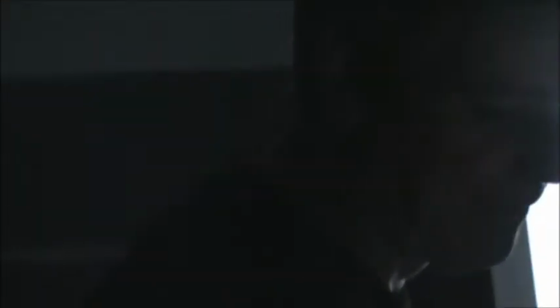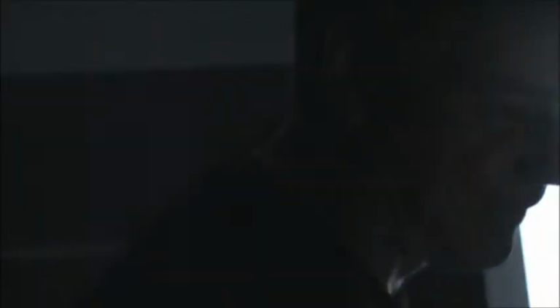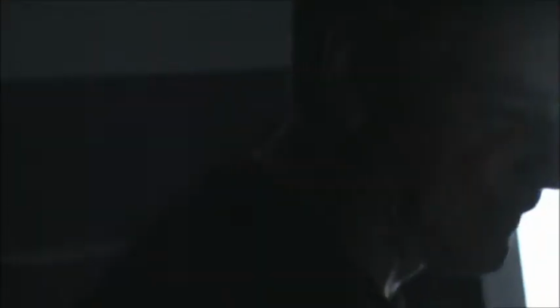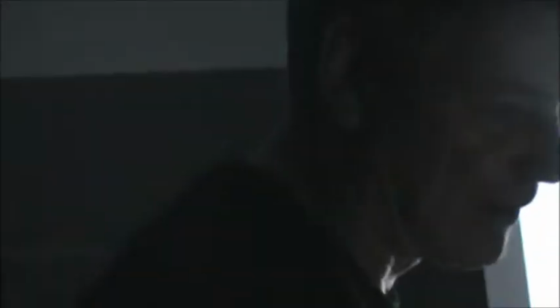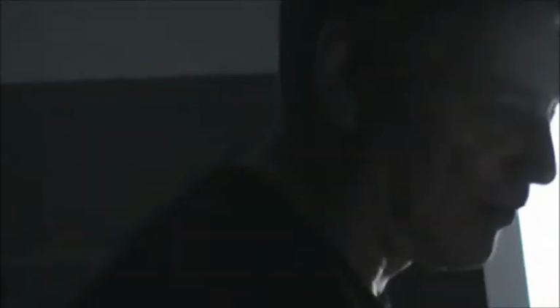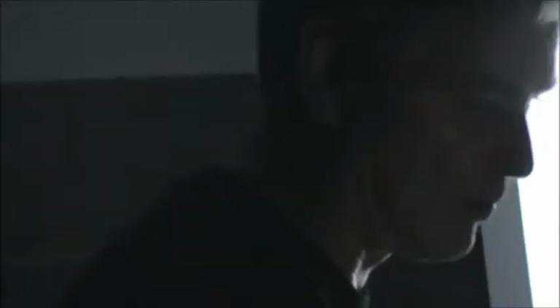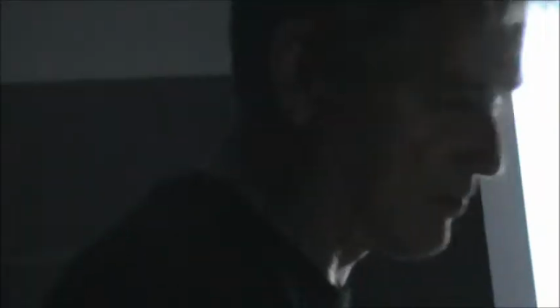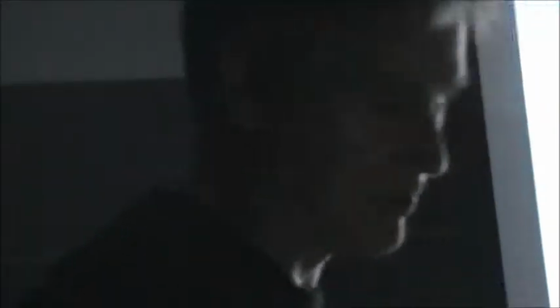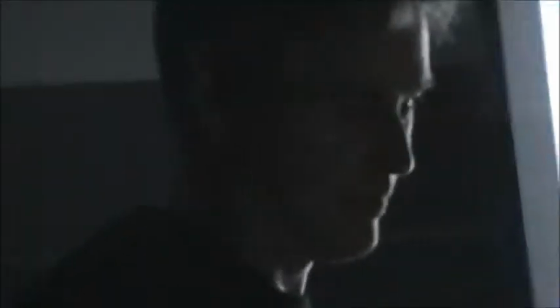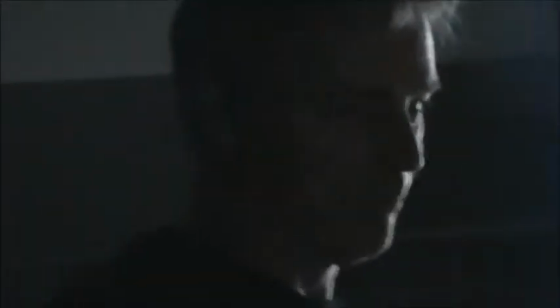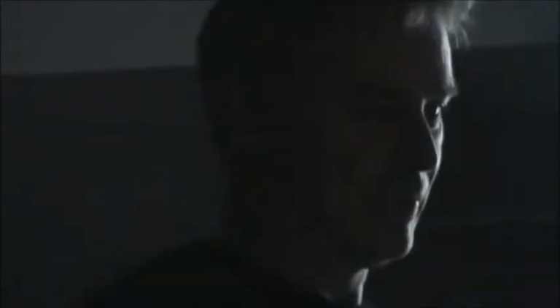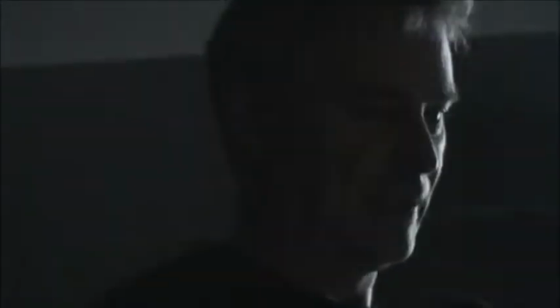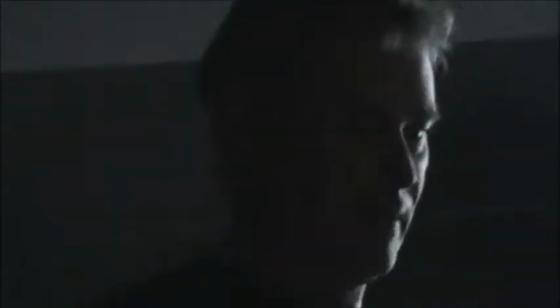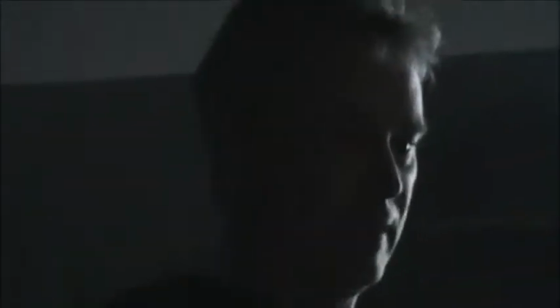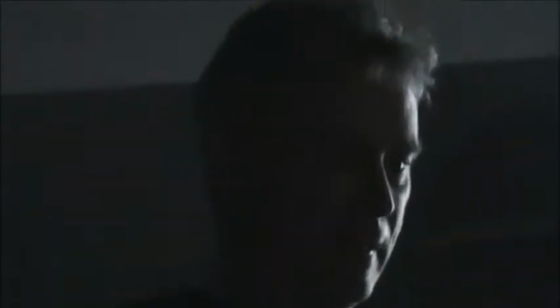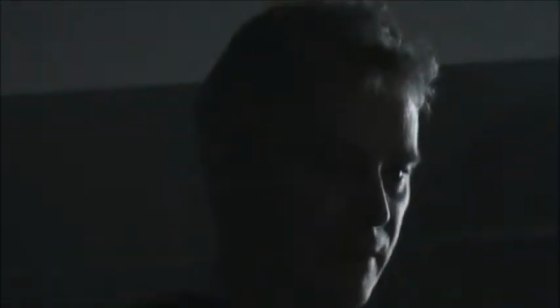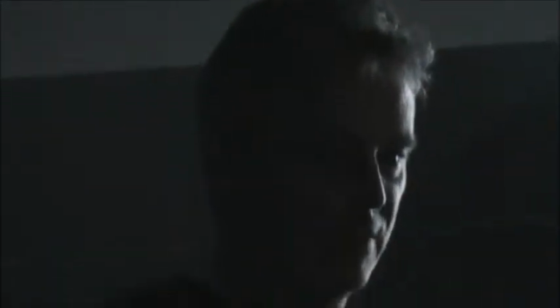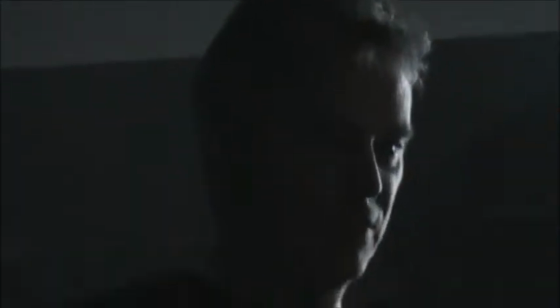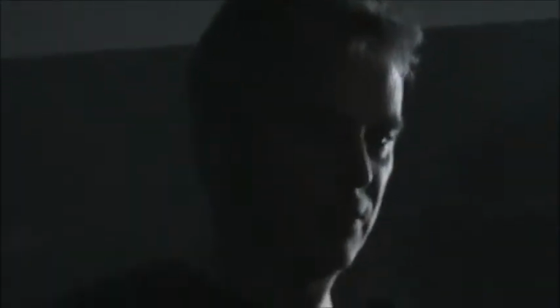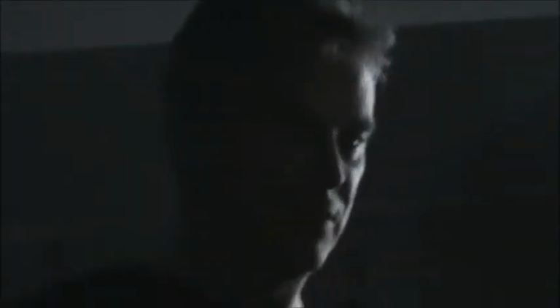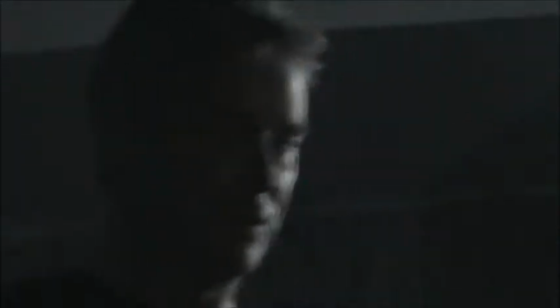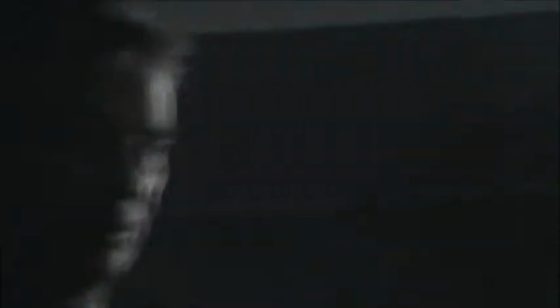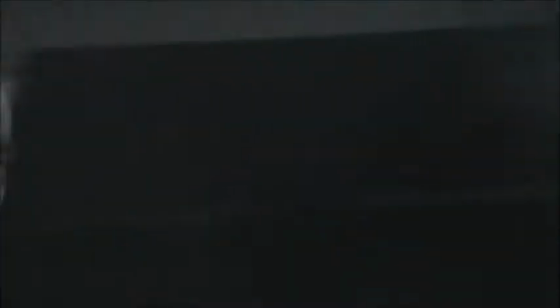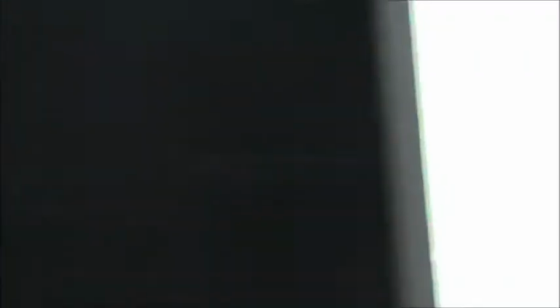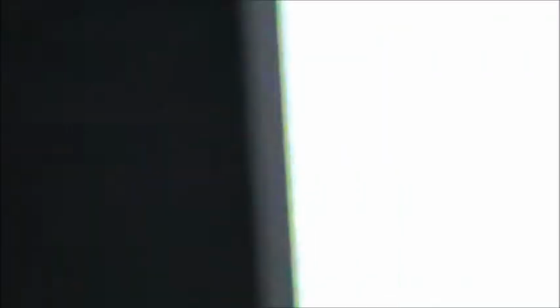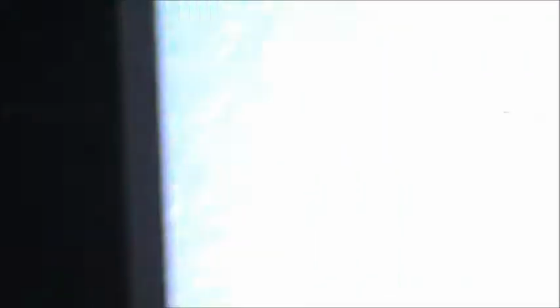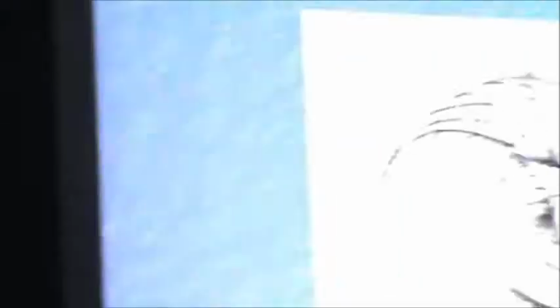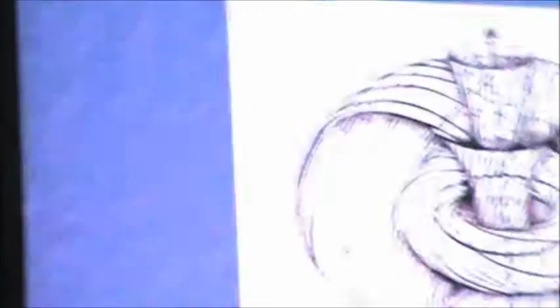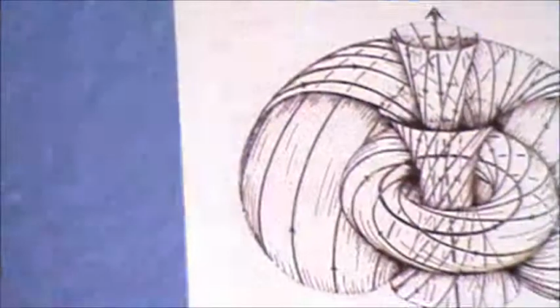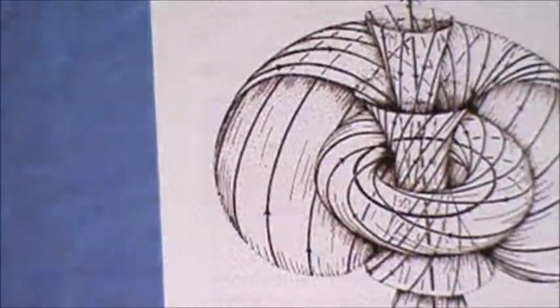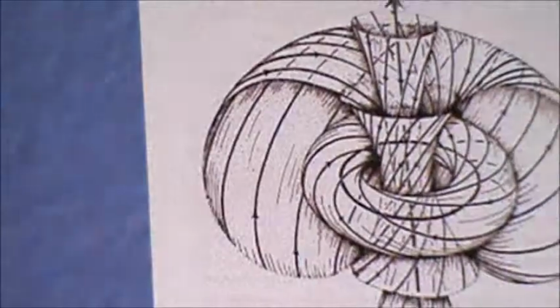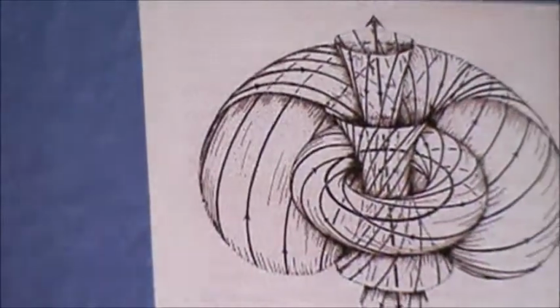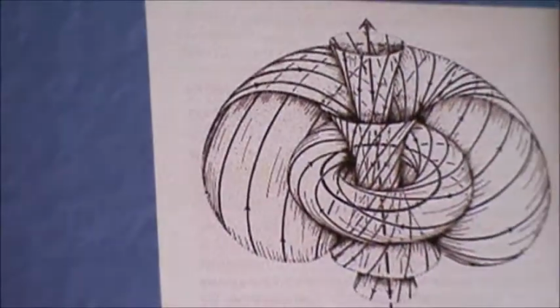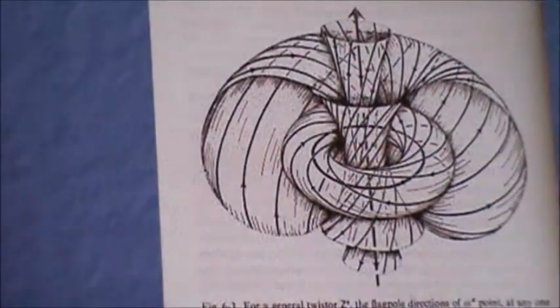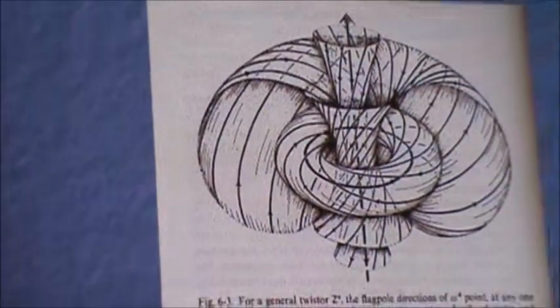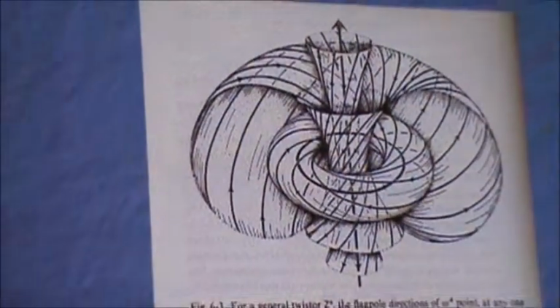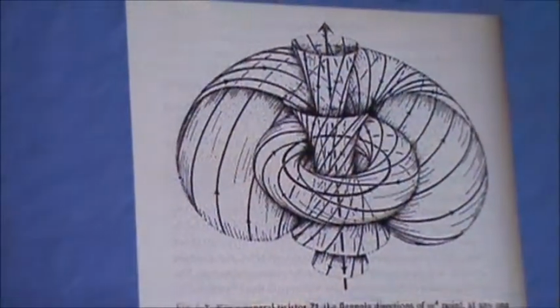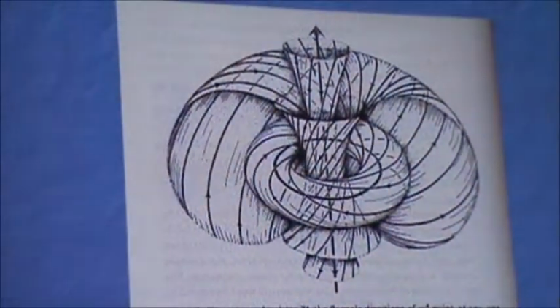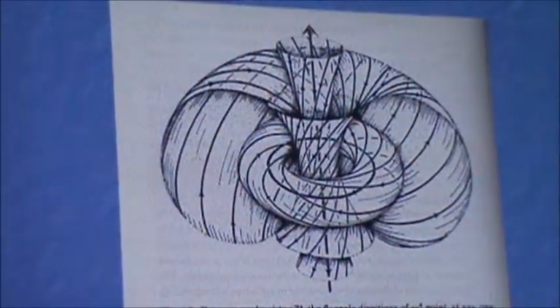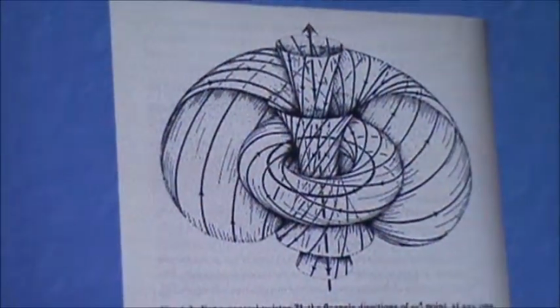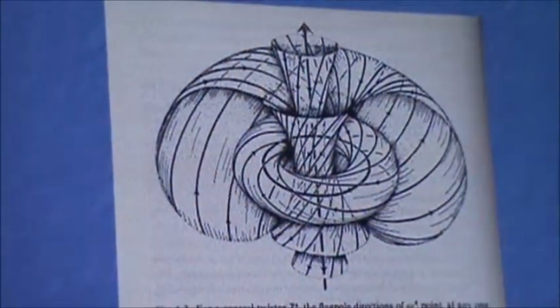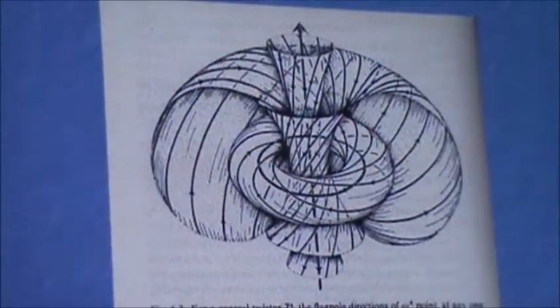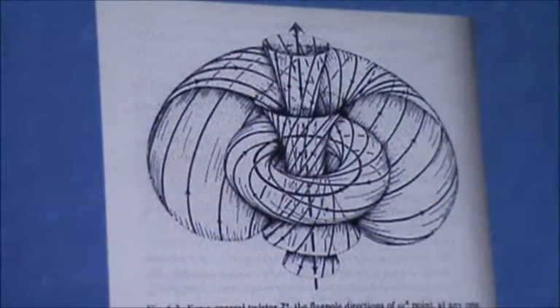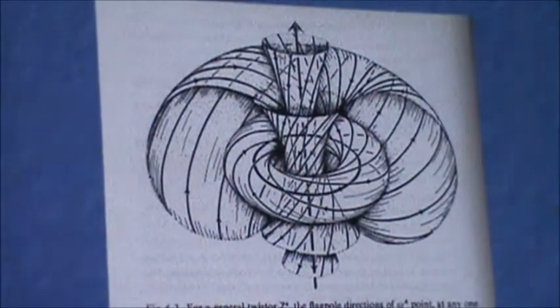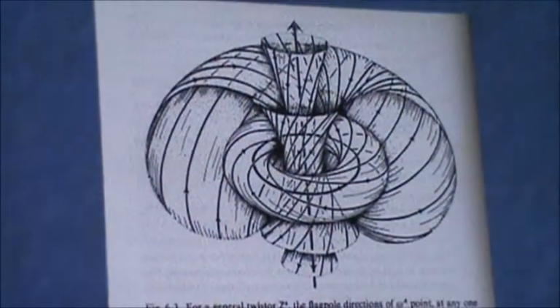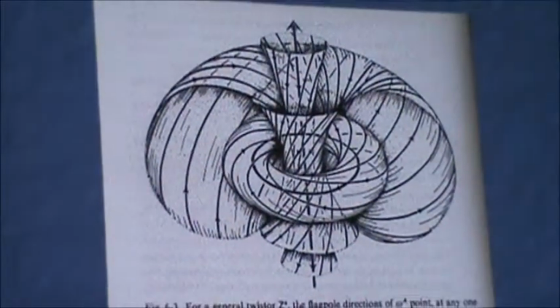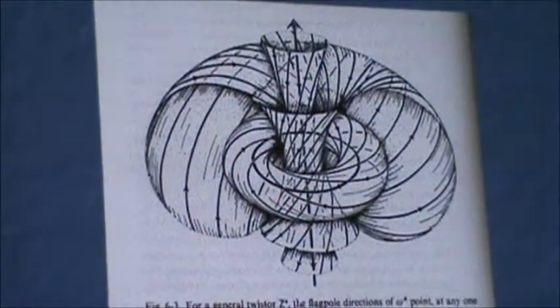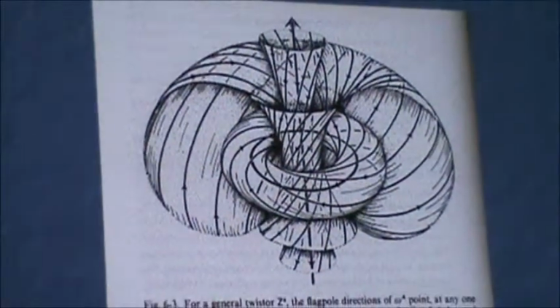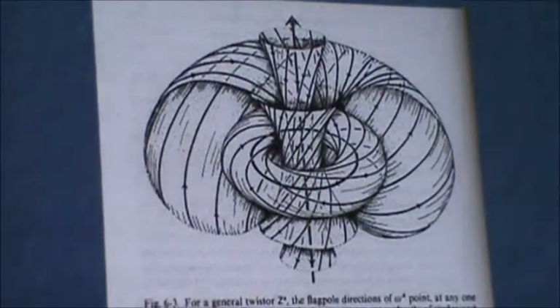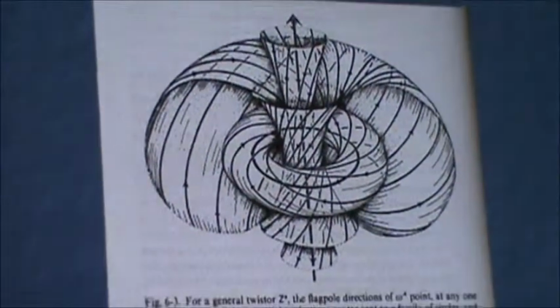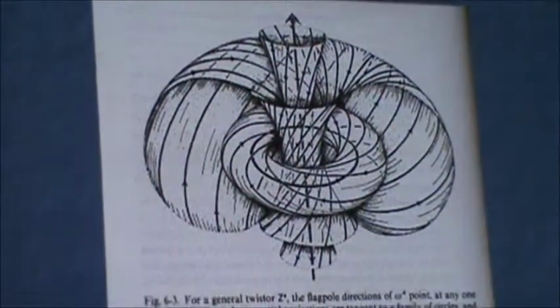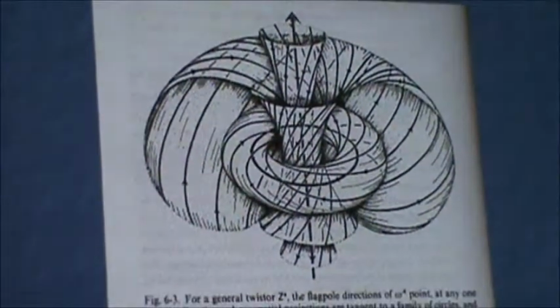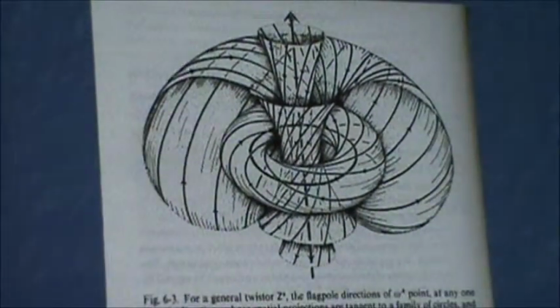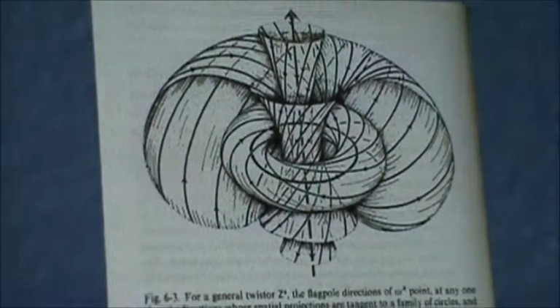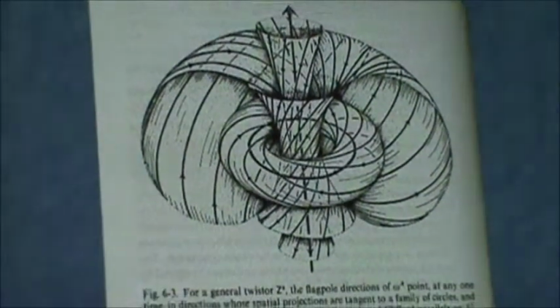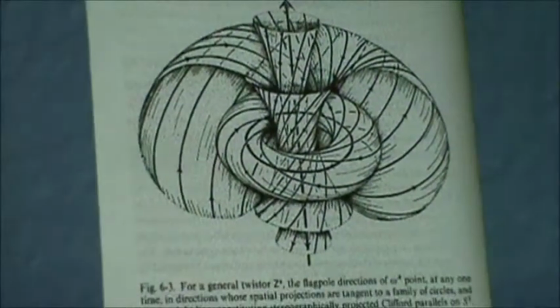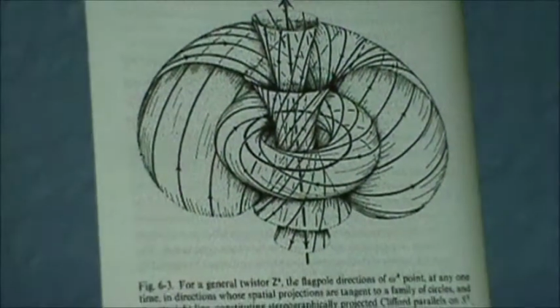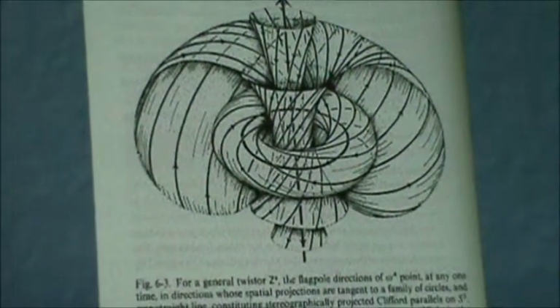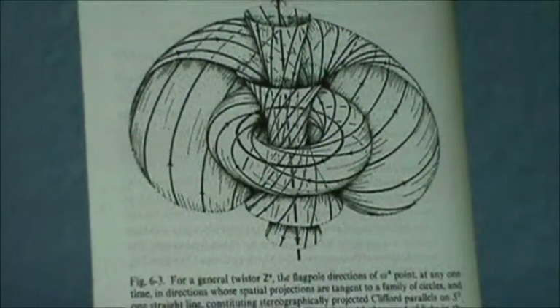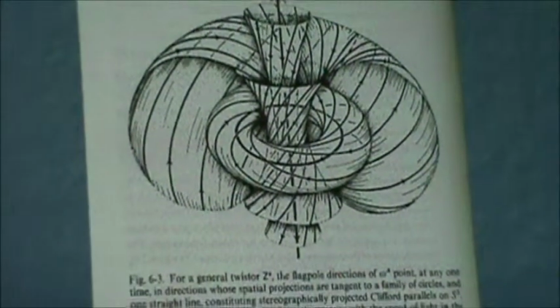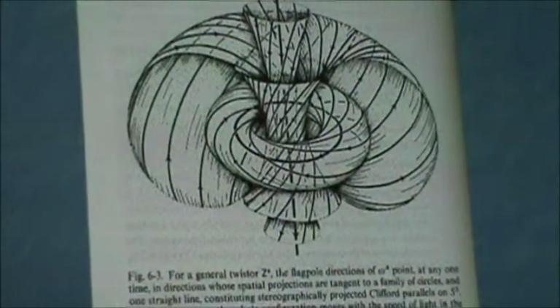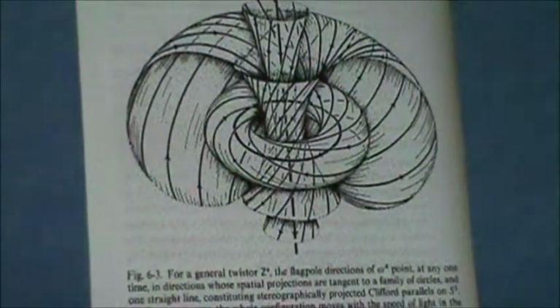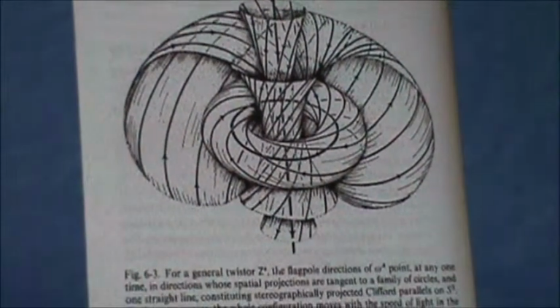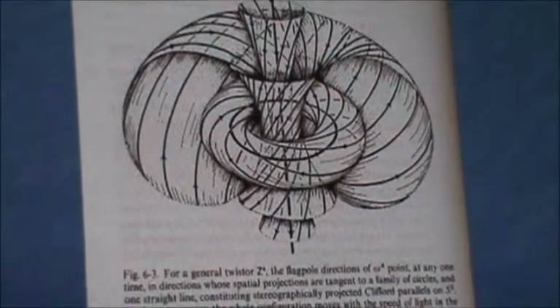So out of this dome-shaped effect of electromagnetic energy, you get this column of electromagnetic energy that runs straight into the sky. It looks something like this. That's what you're looking at.